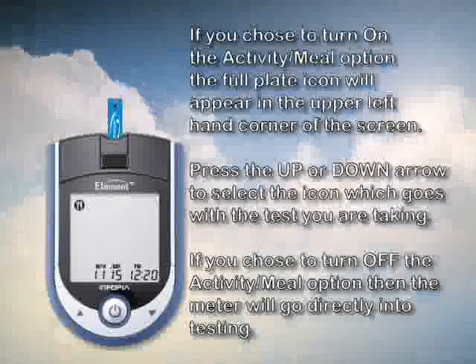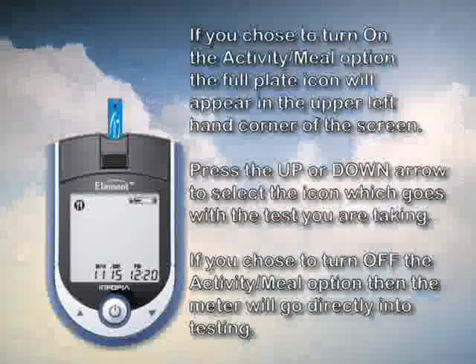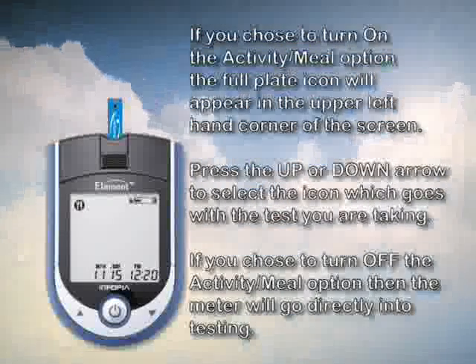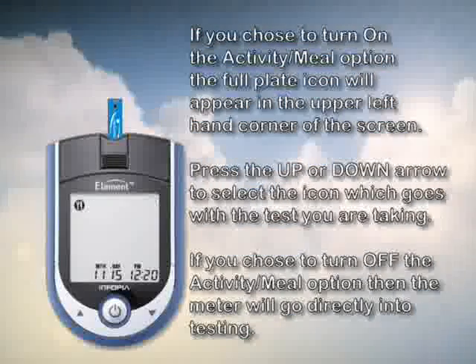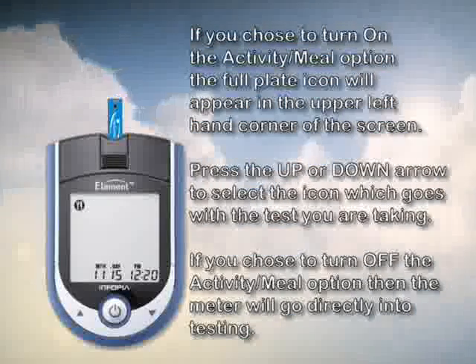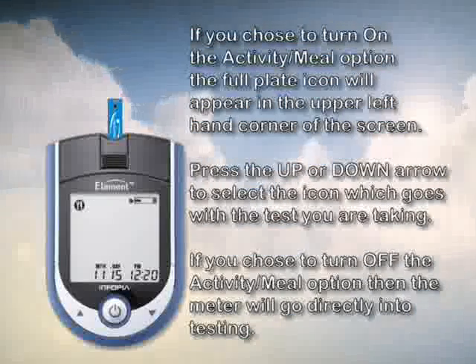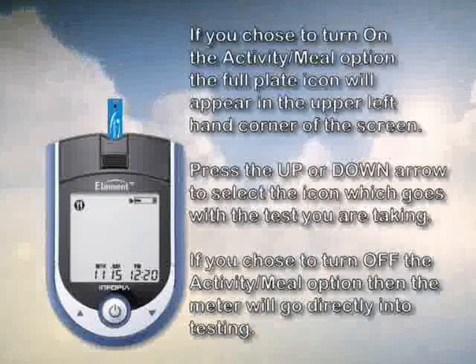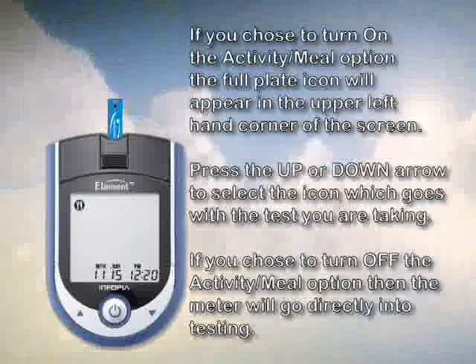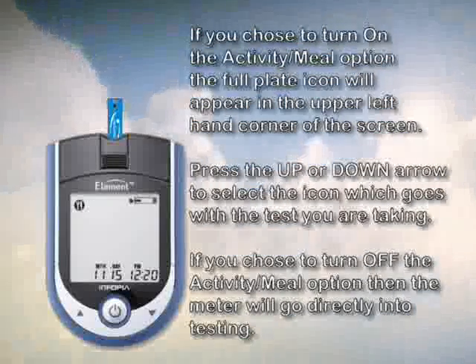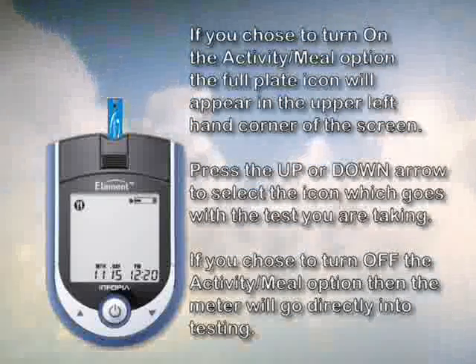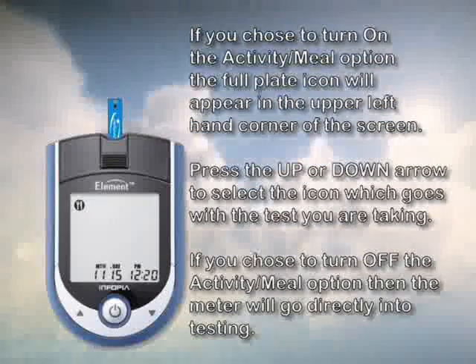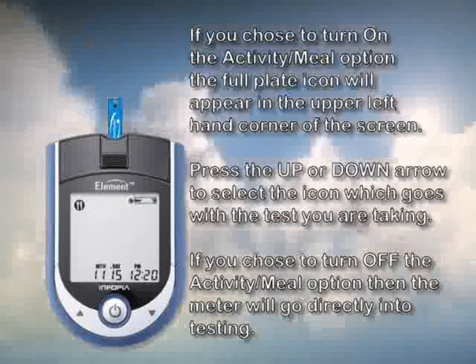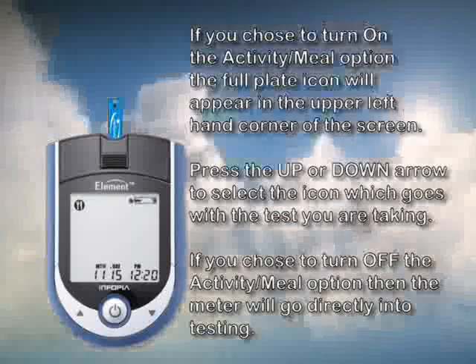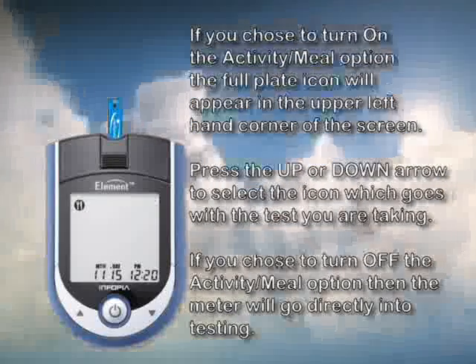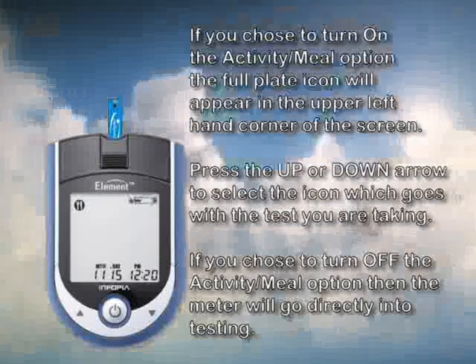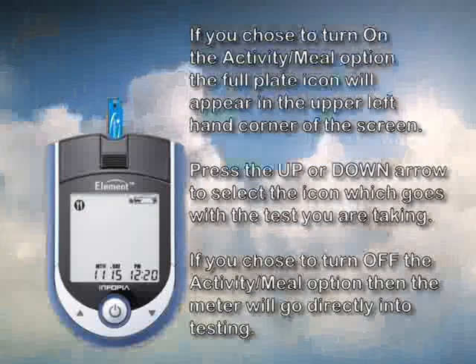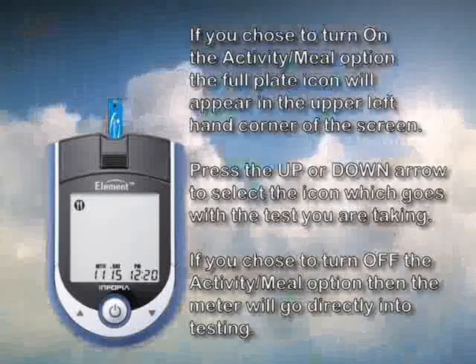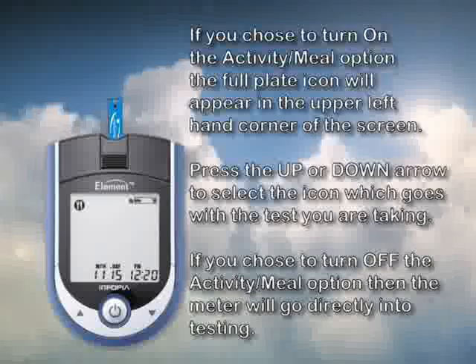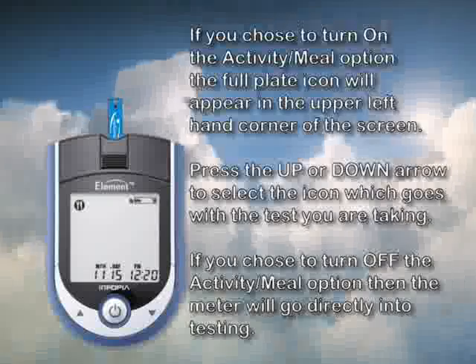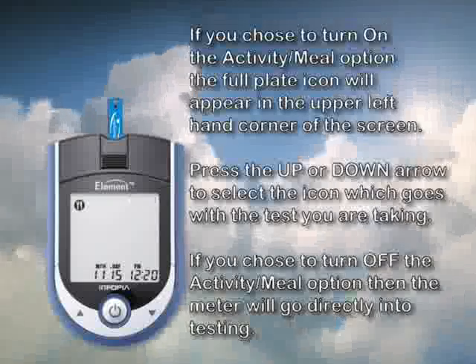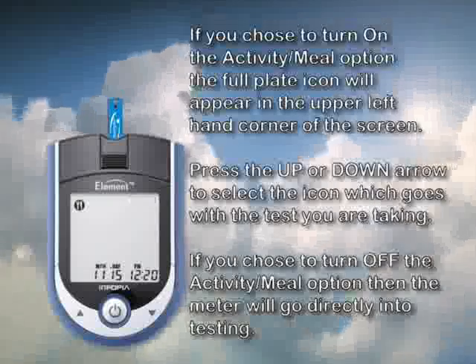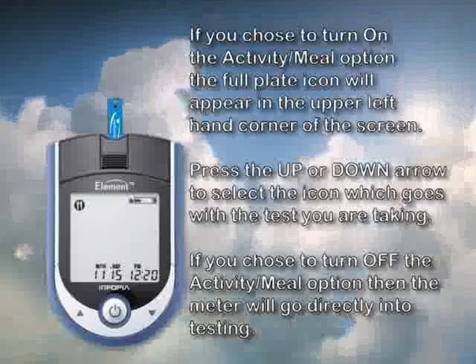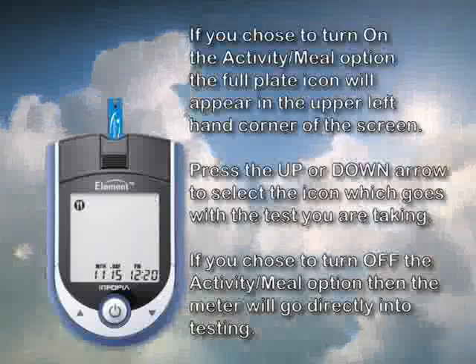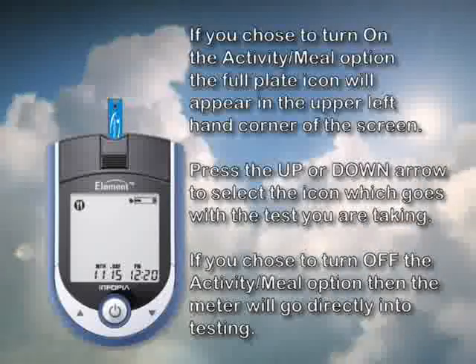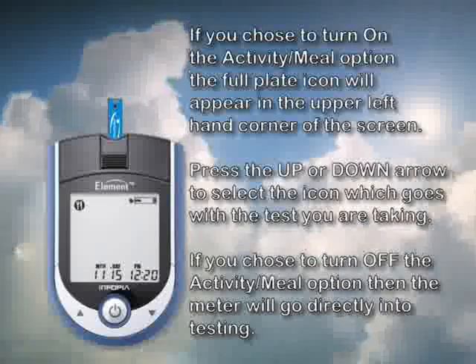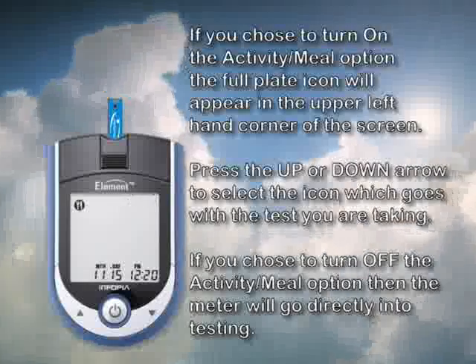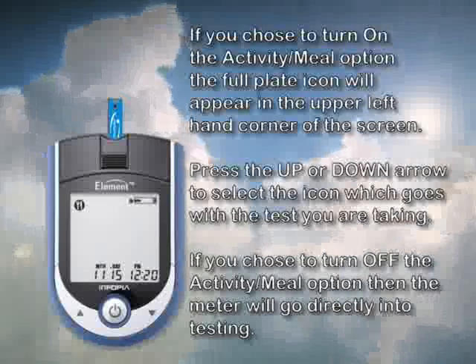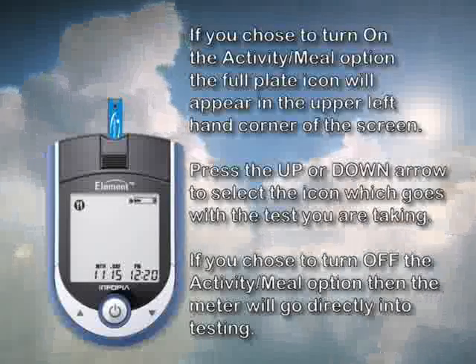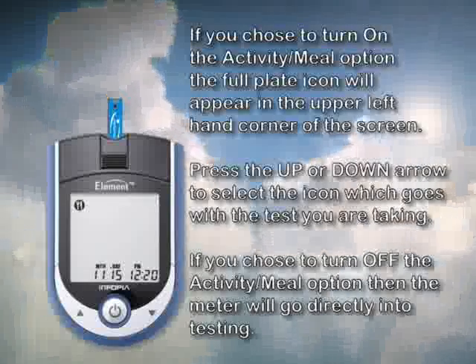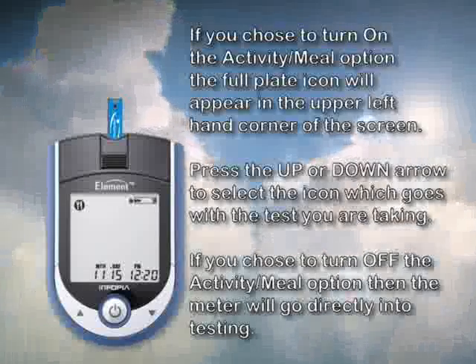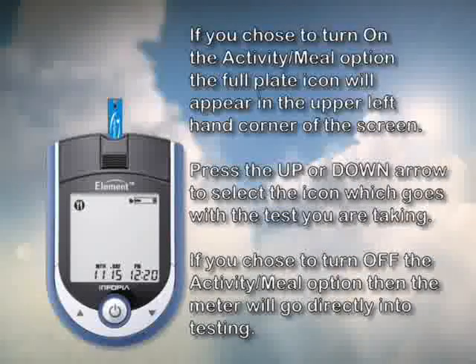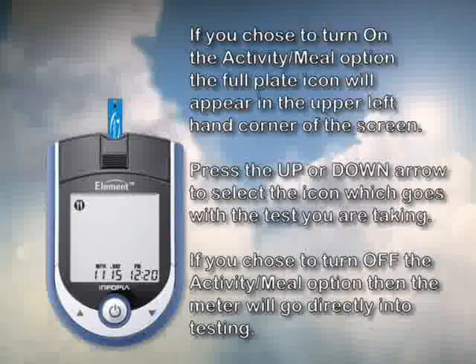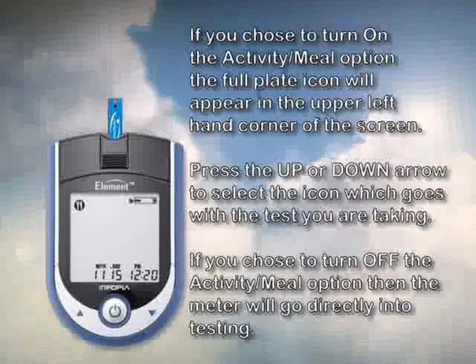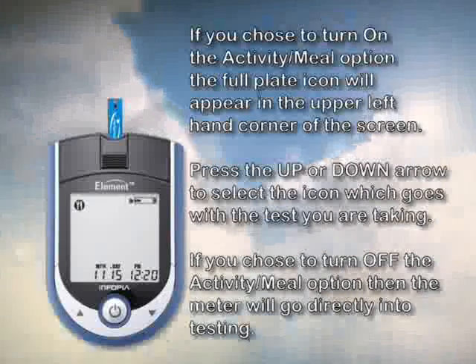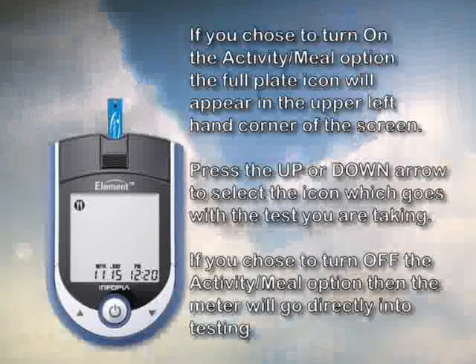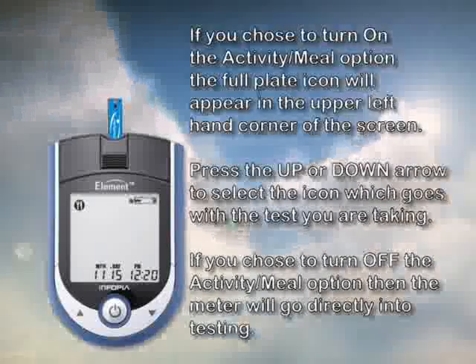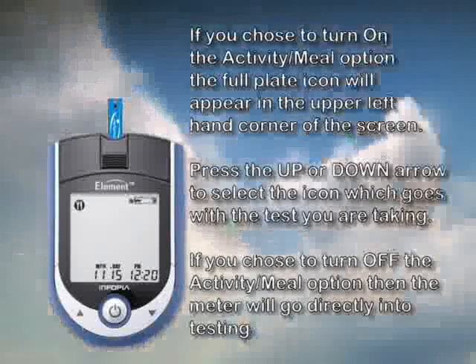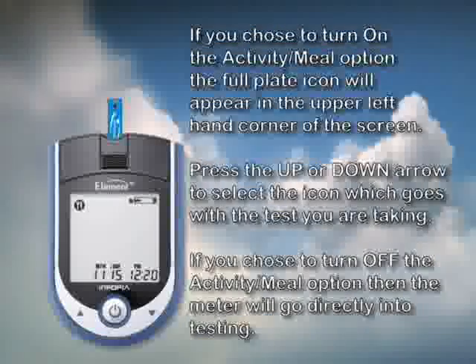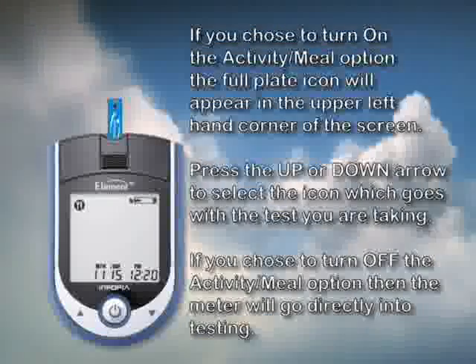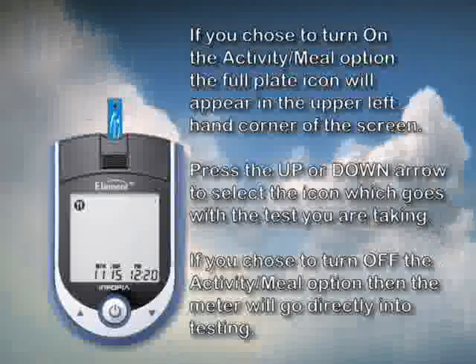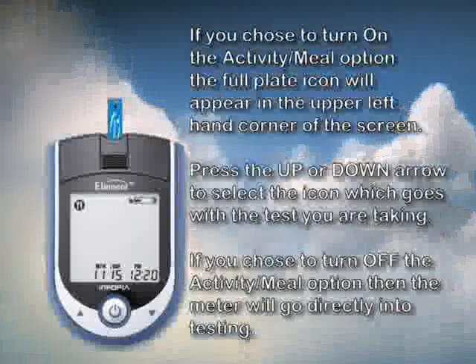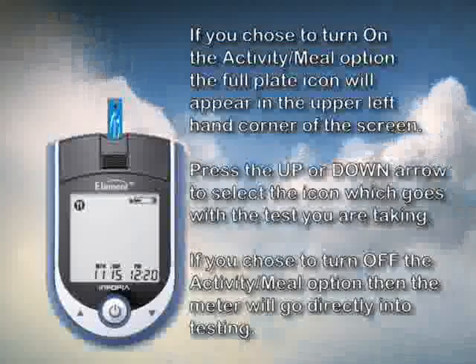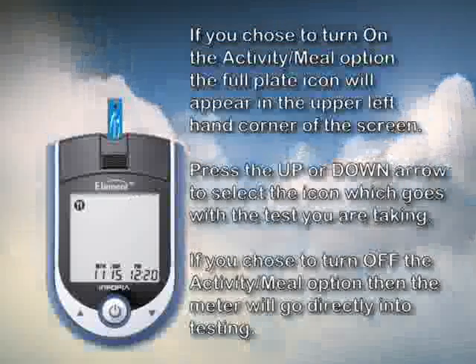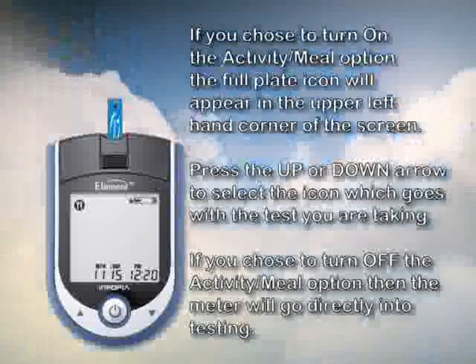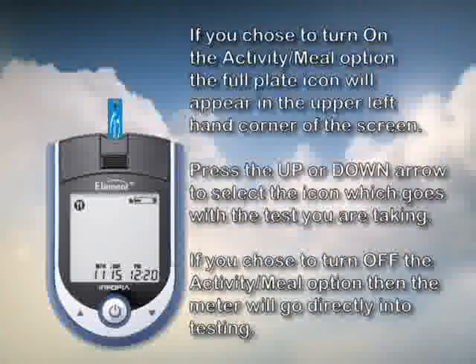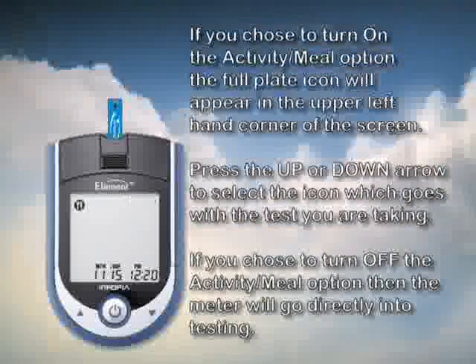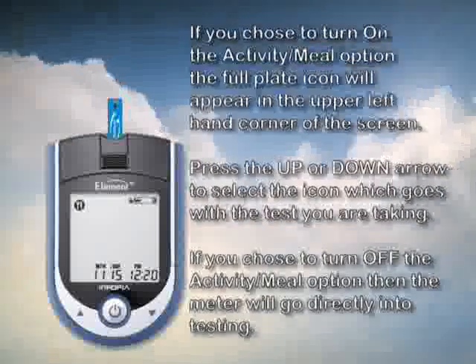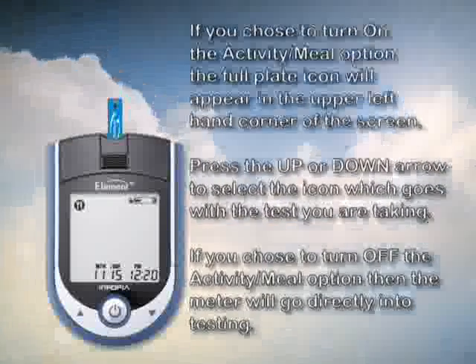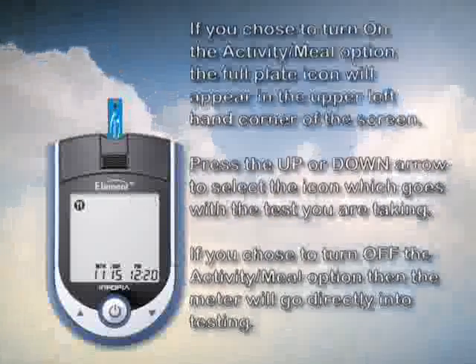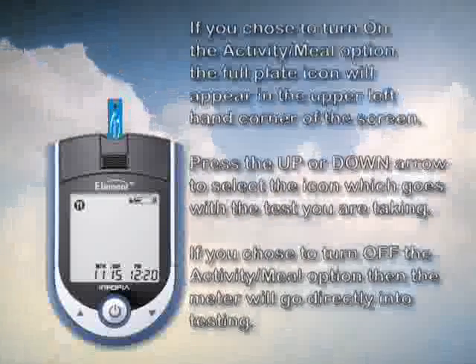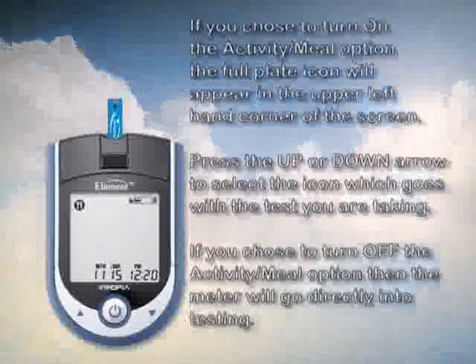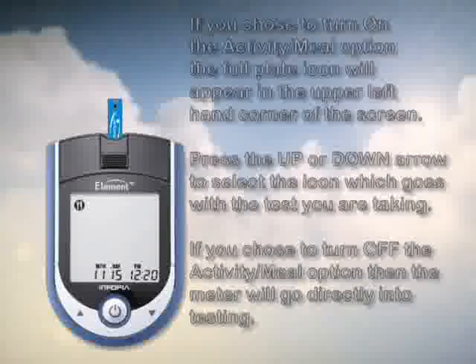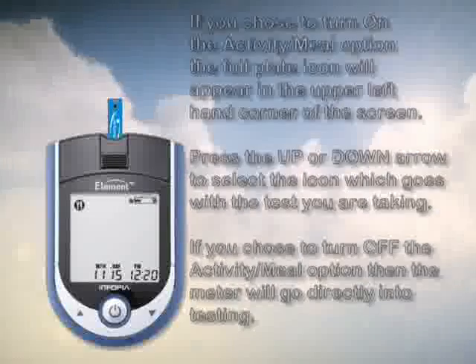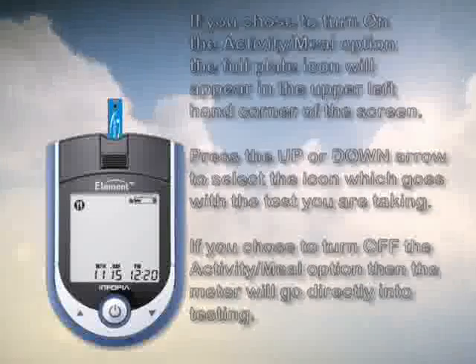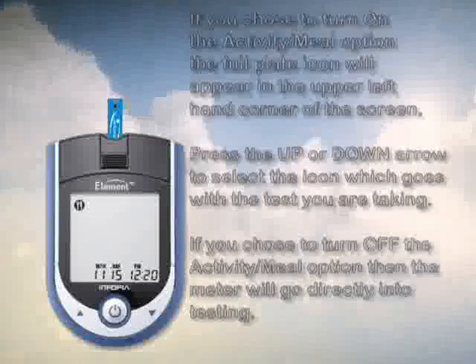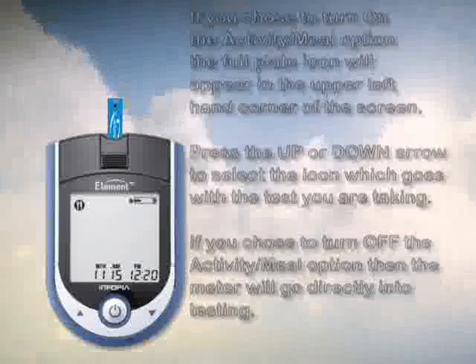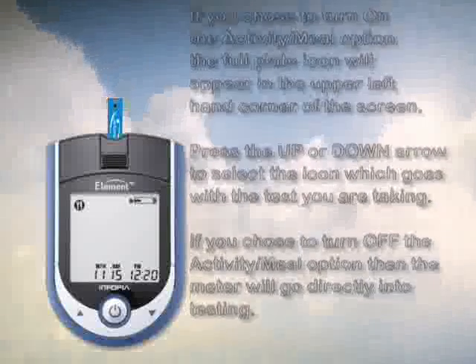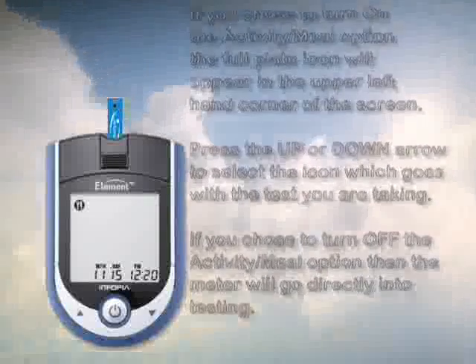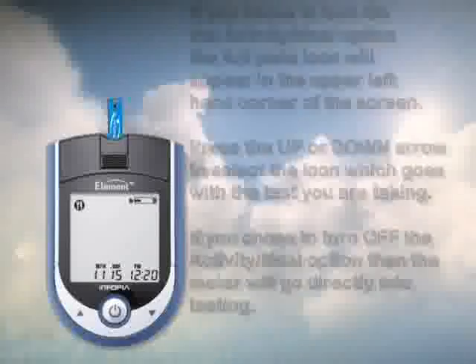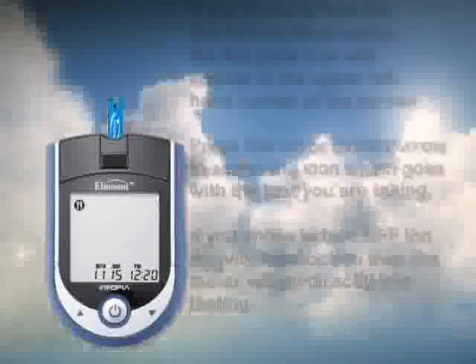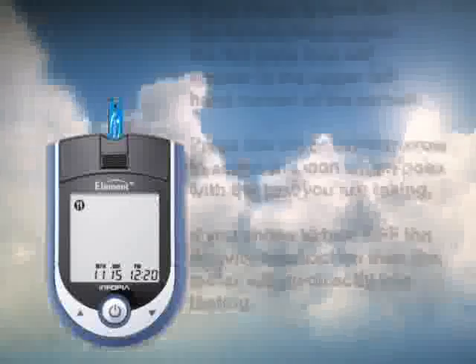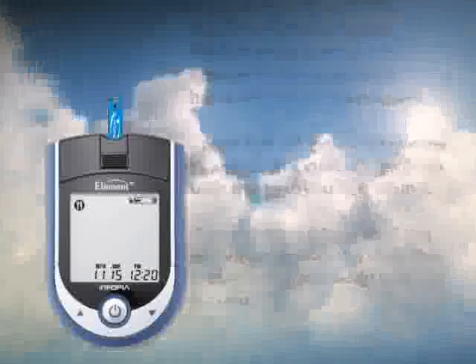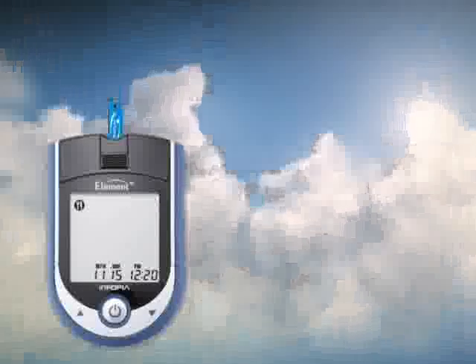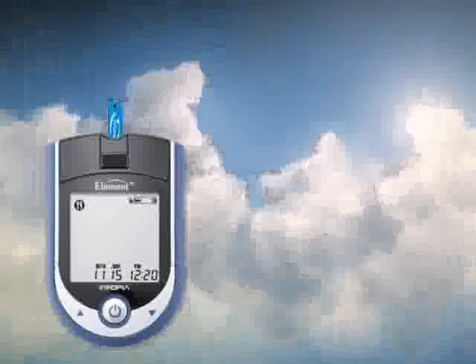If you do not choose the meal activity flag feature, your meter will automatically be ready for testing and again you will see a blinking test strip at the top.